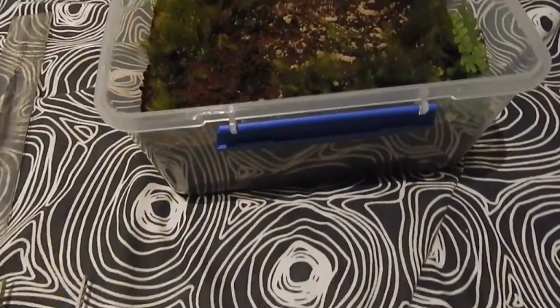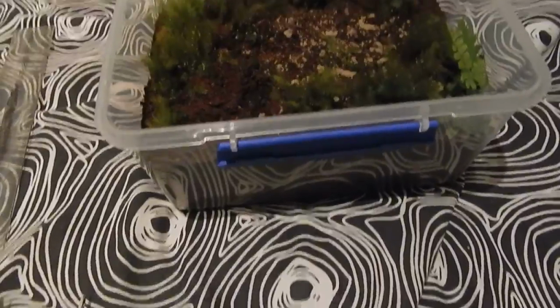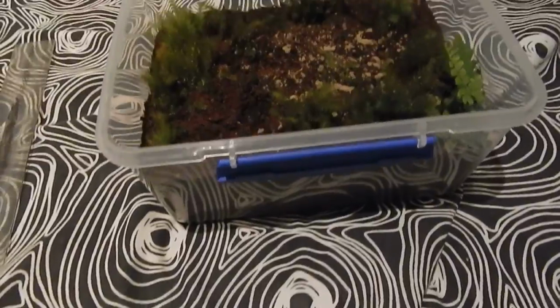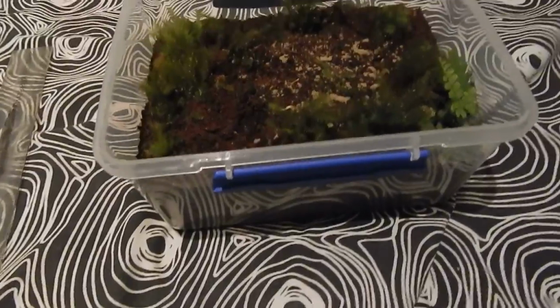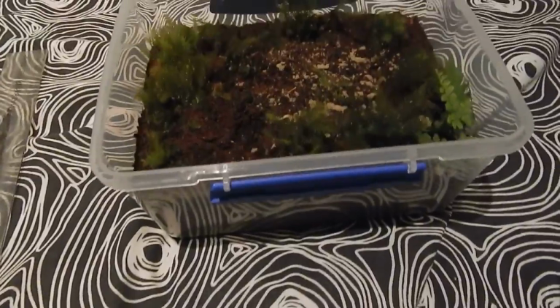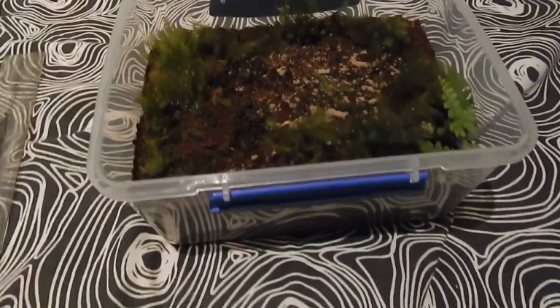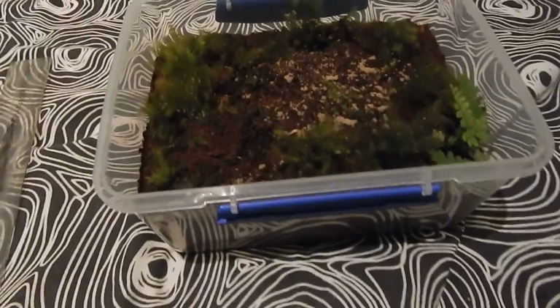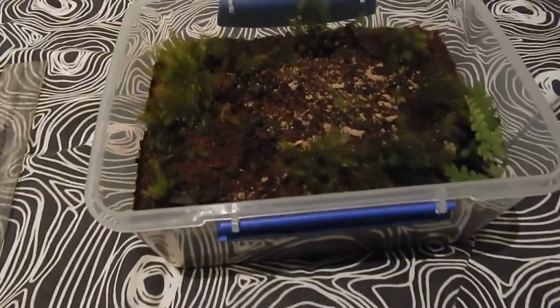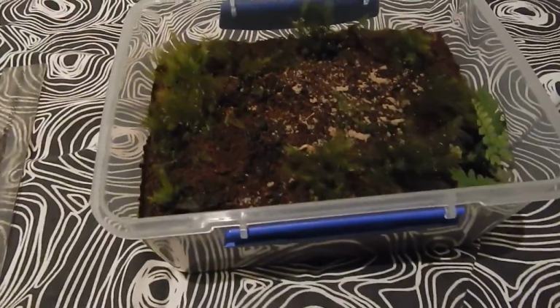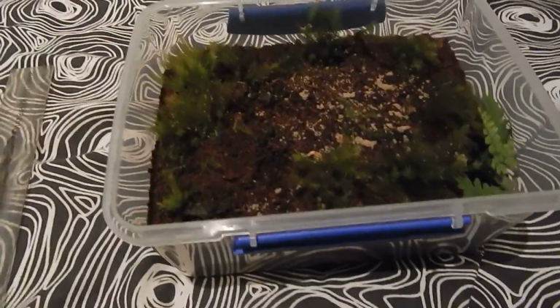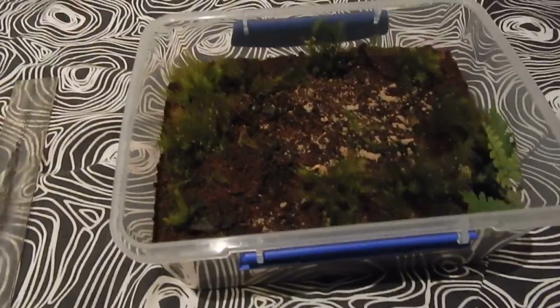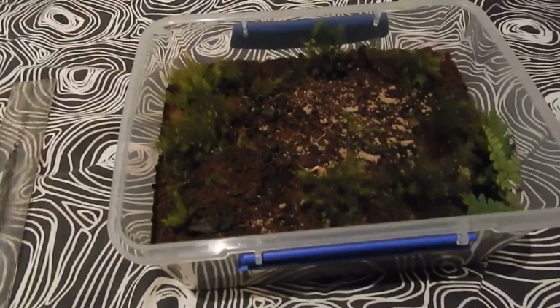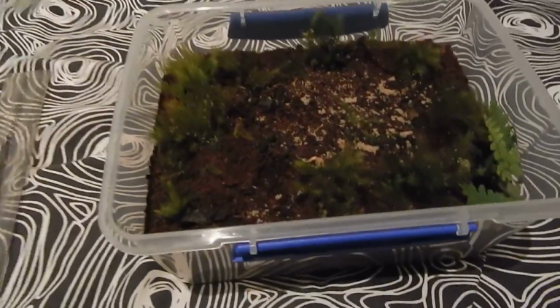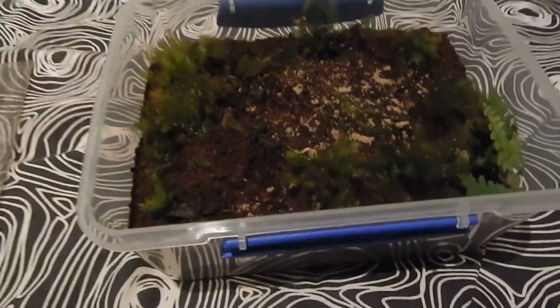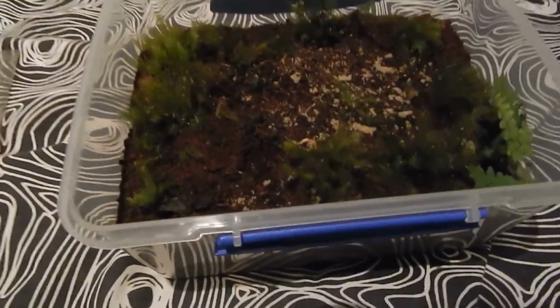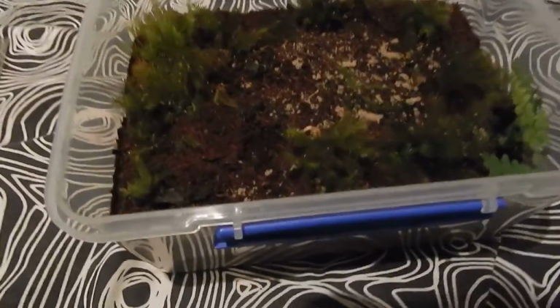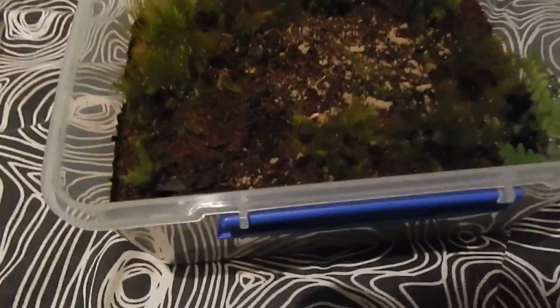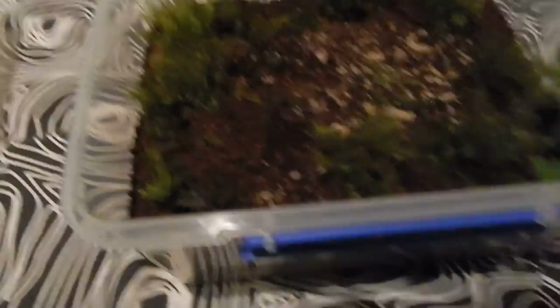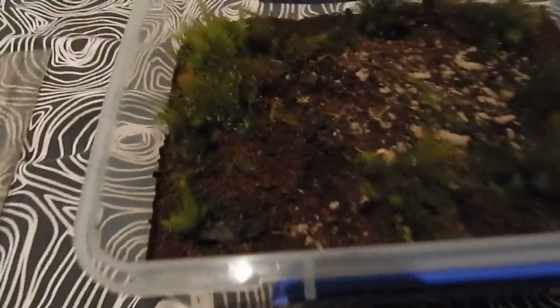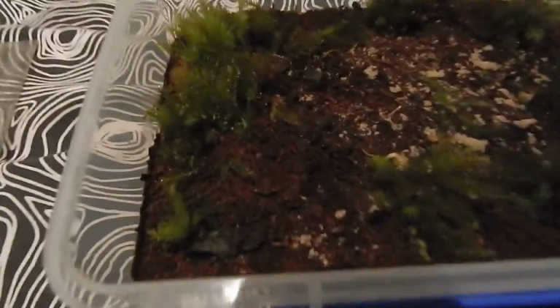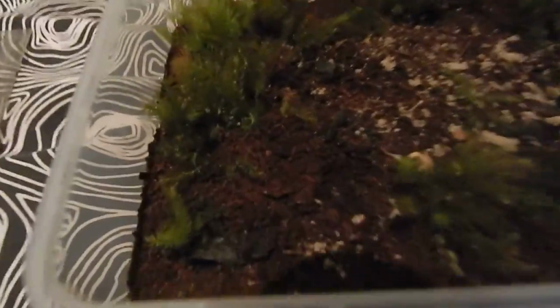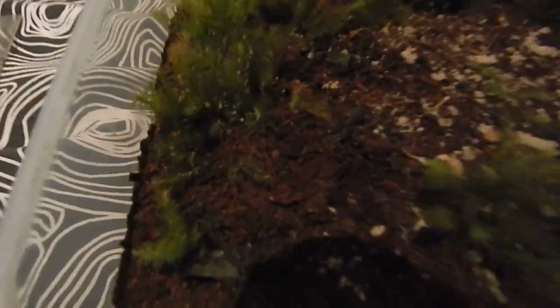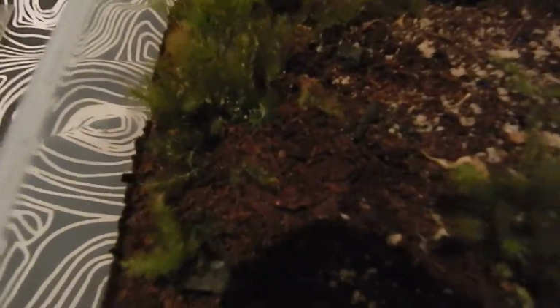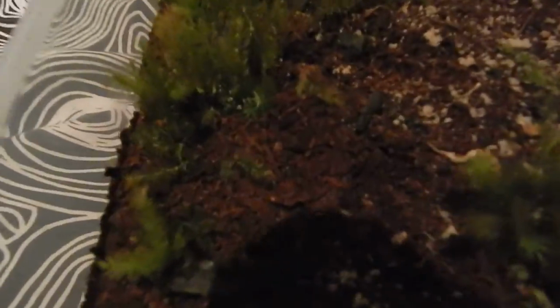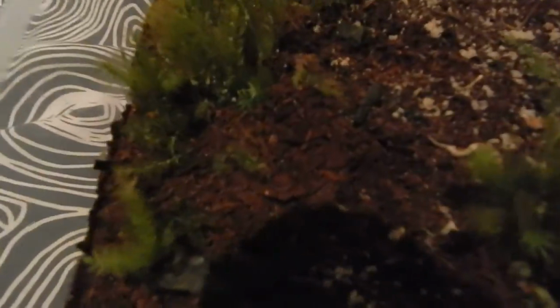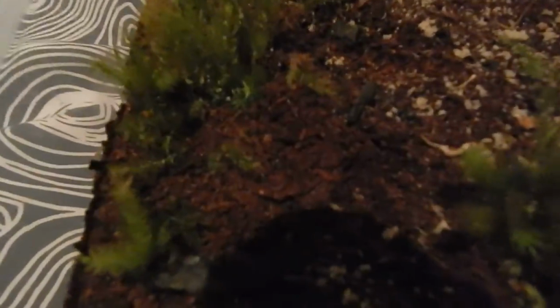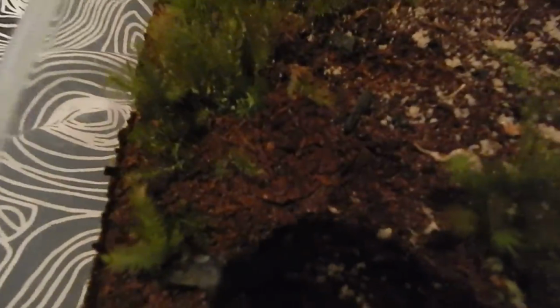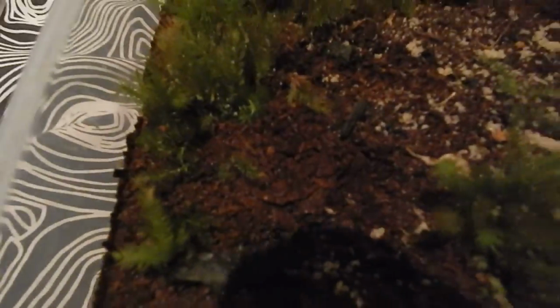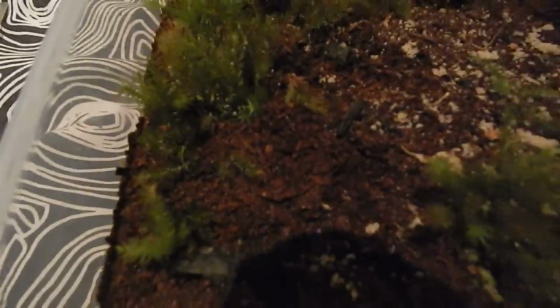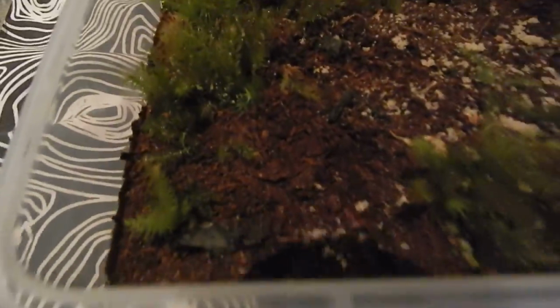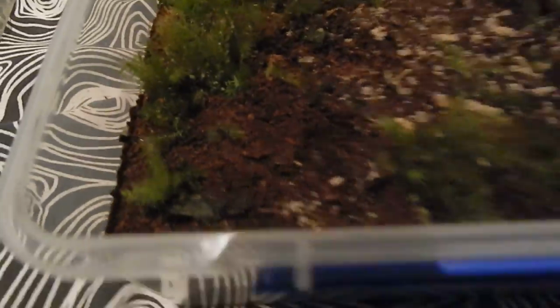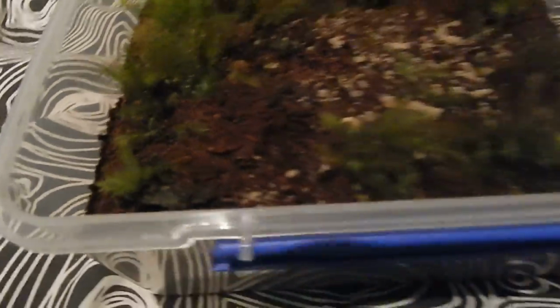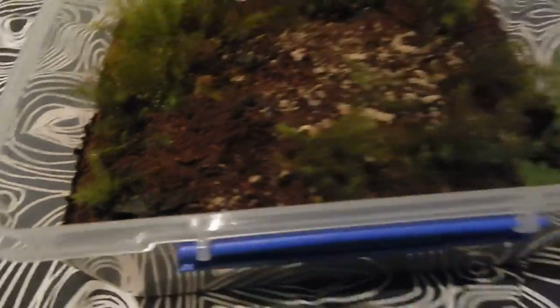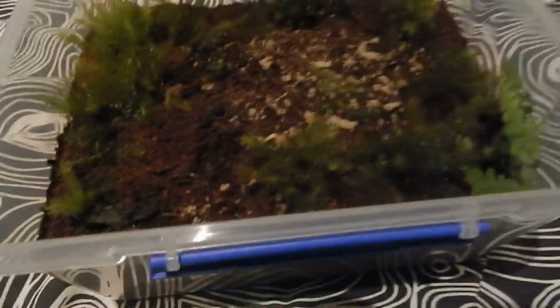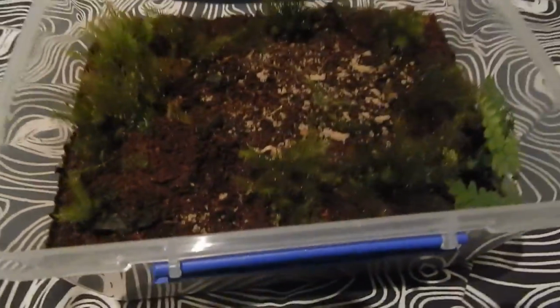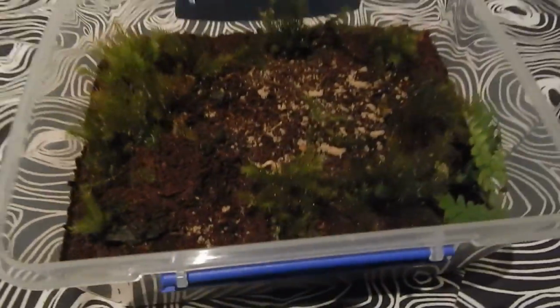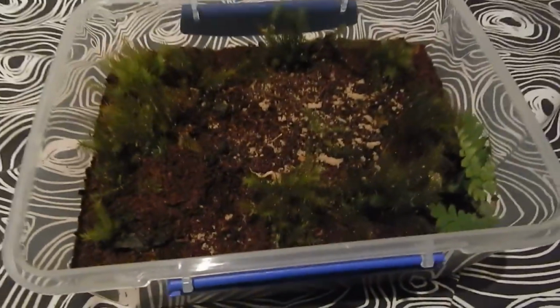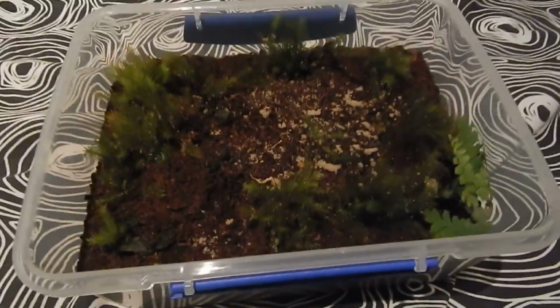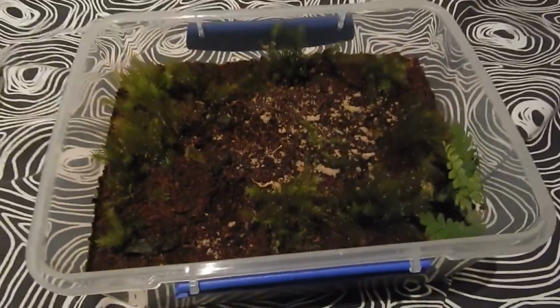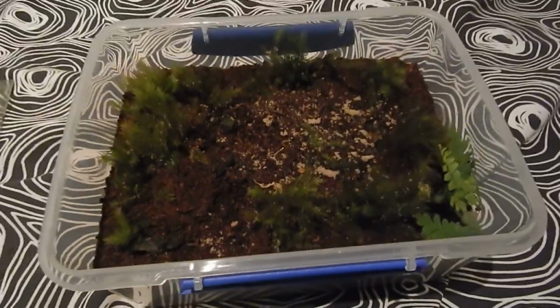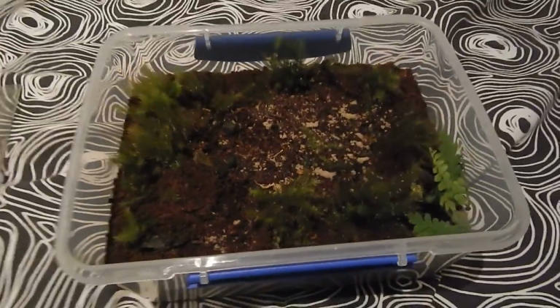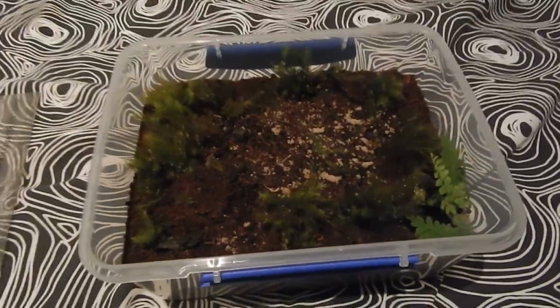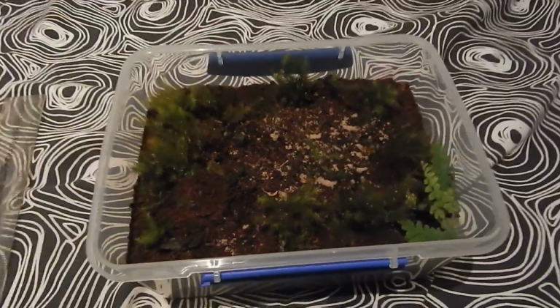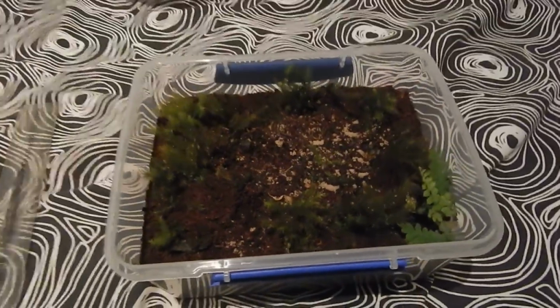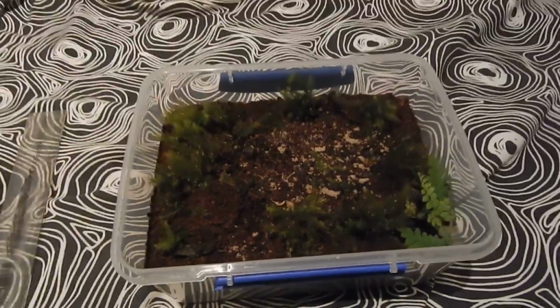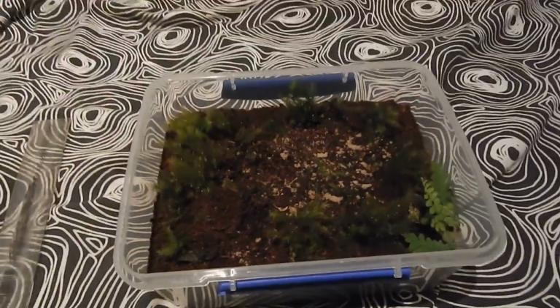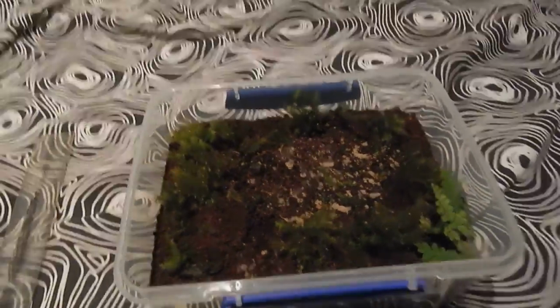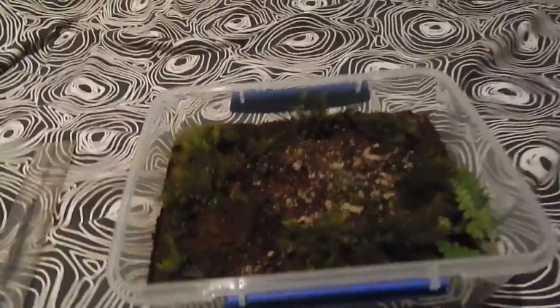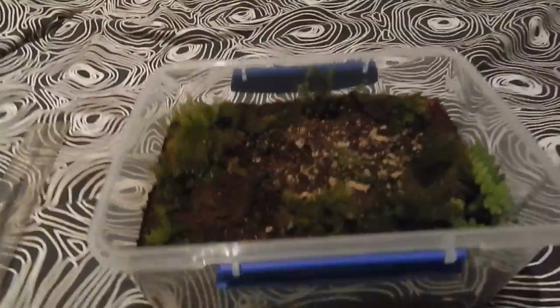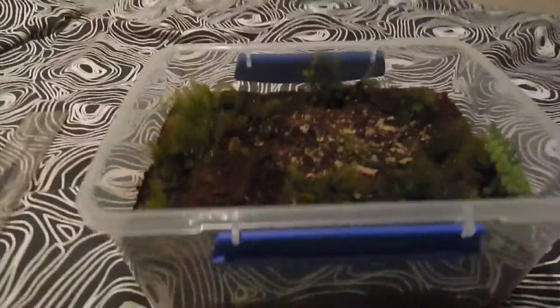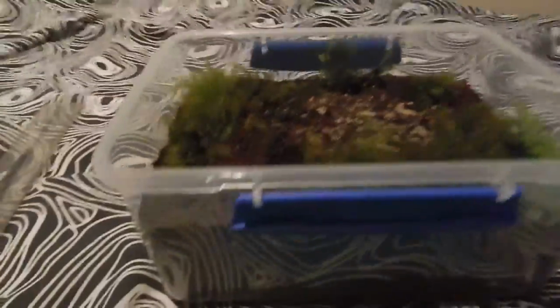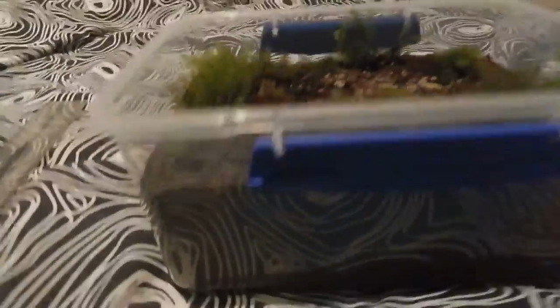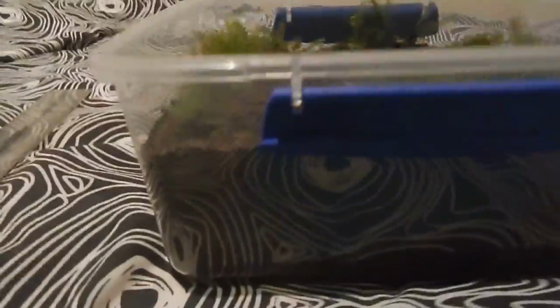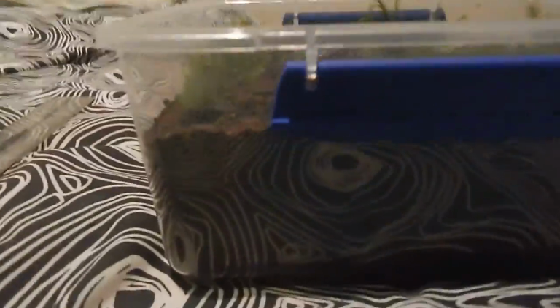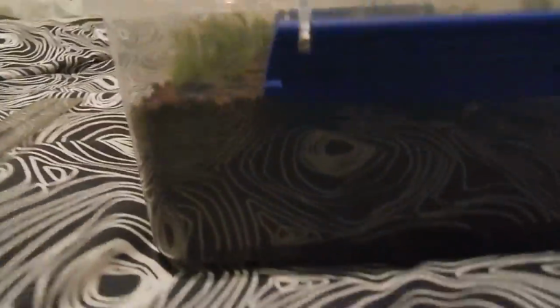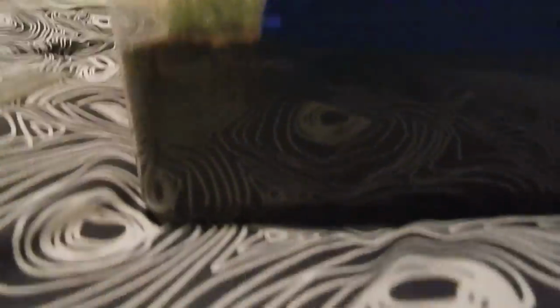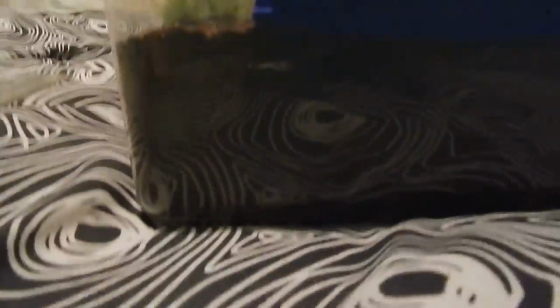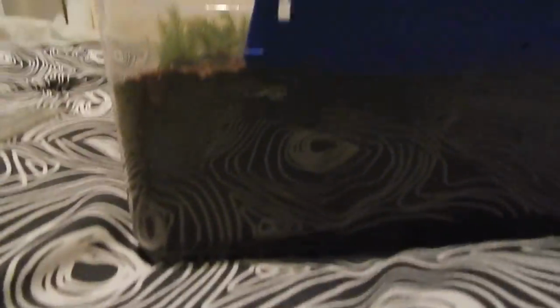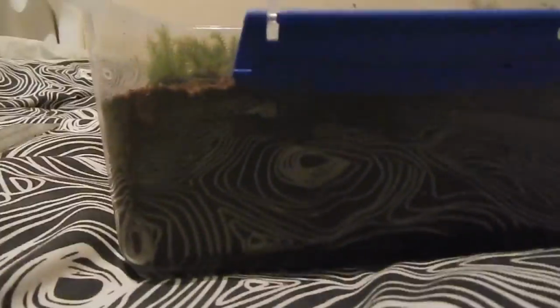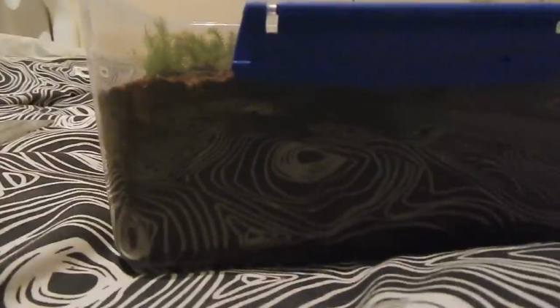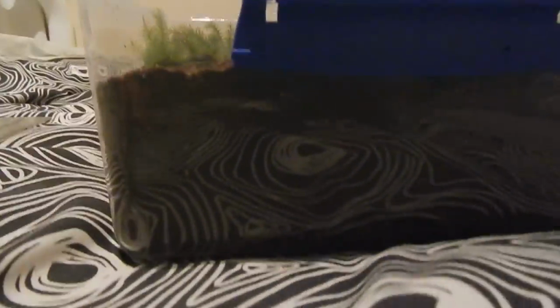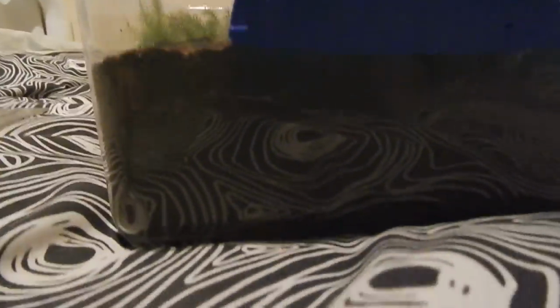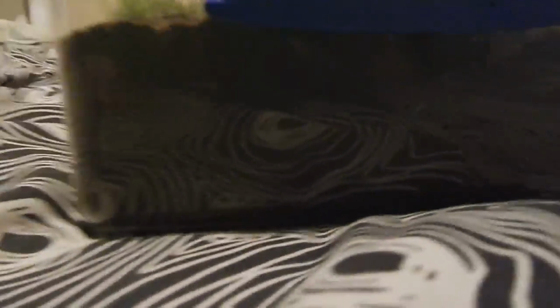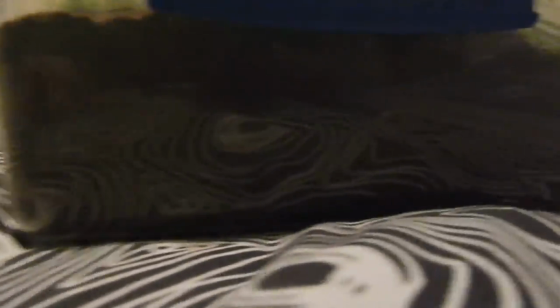Hi guys, this is a requested YouTube video showing my Adelaide trapdoor spider enclosure.